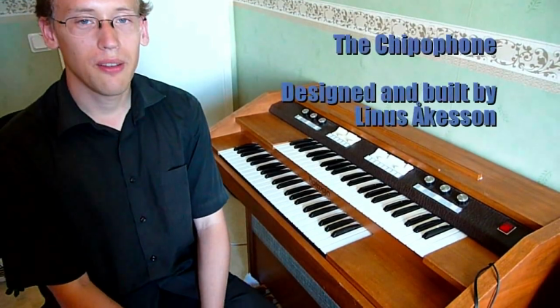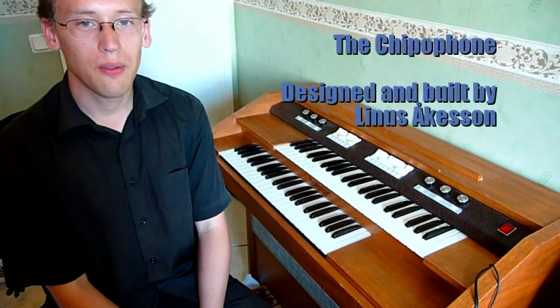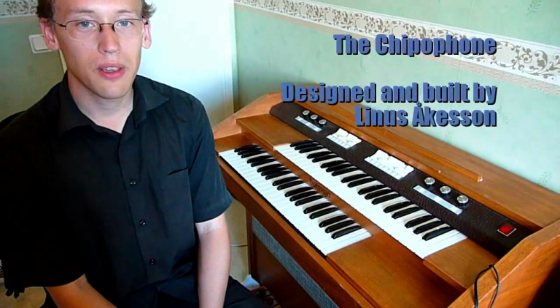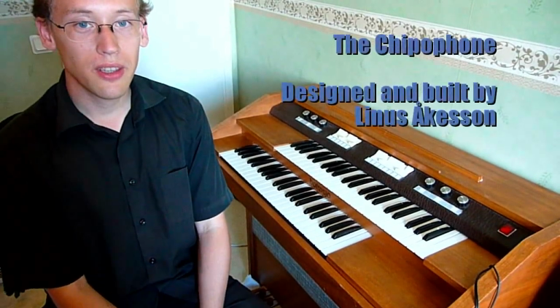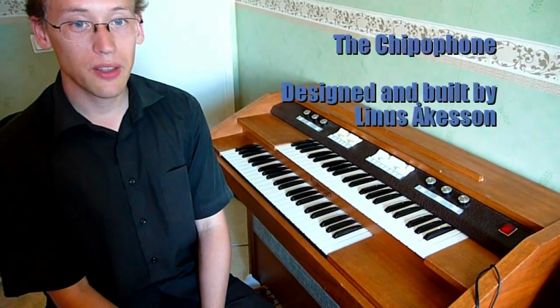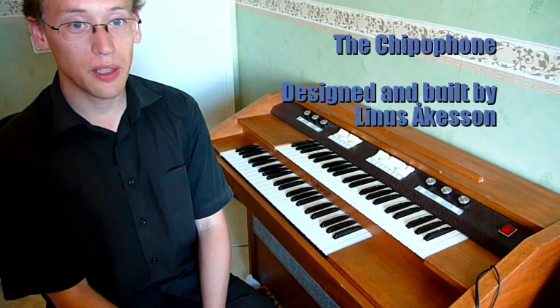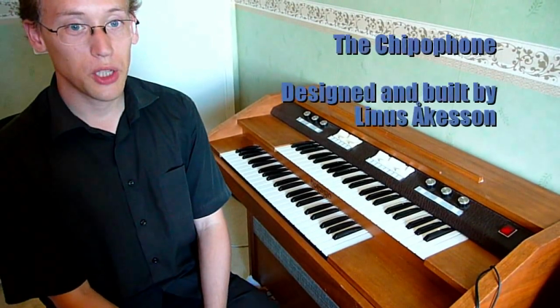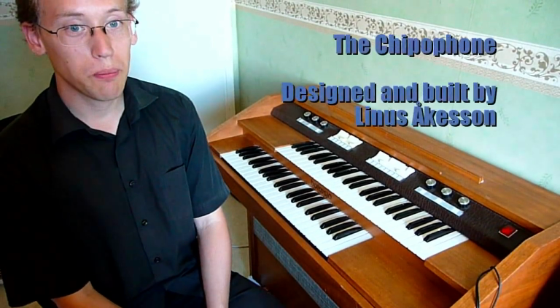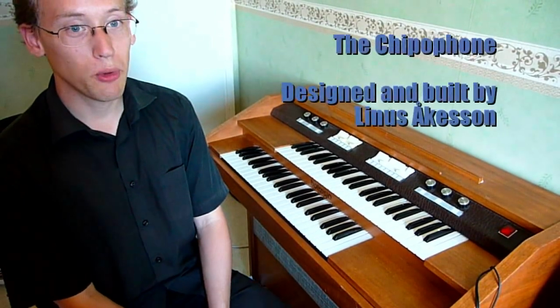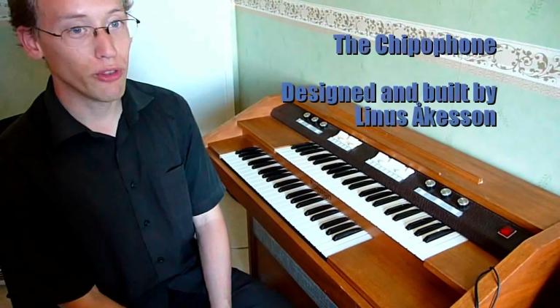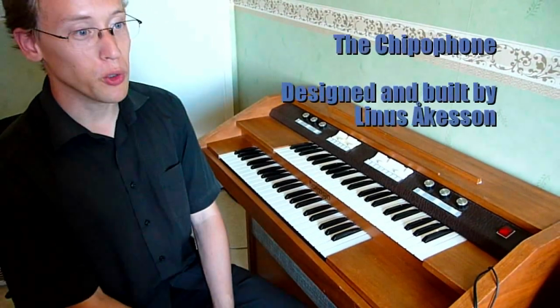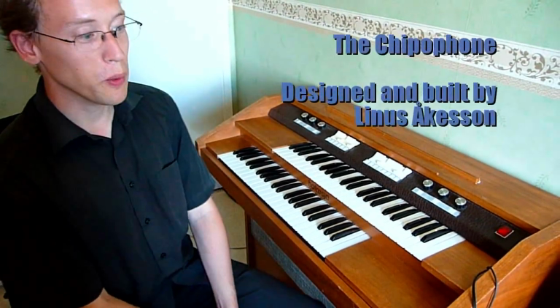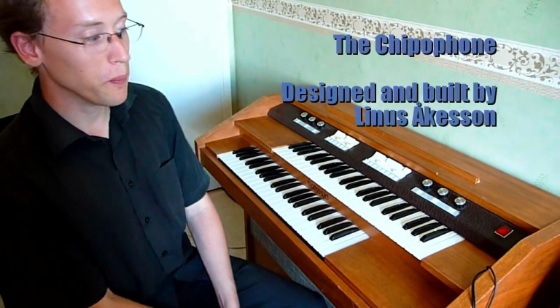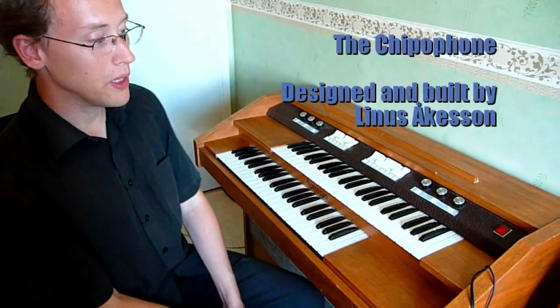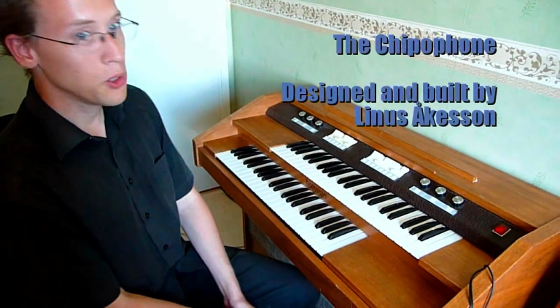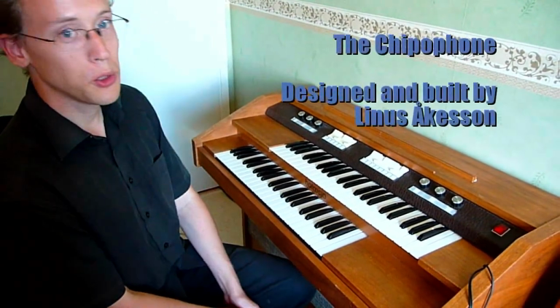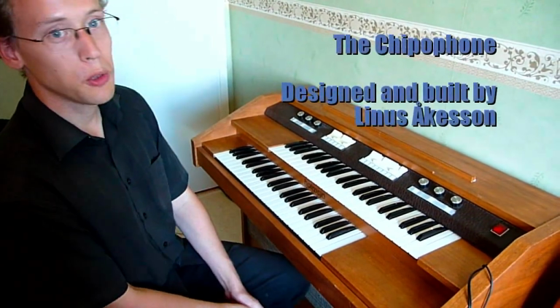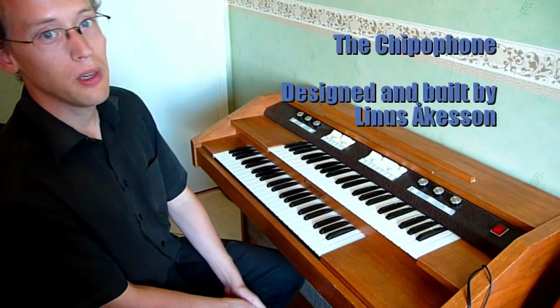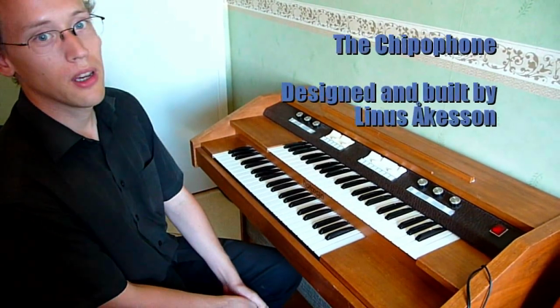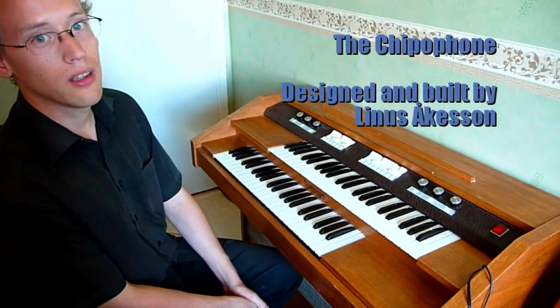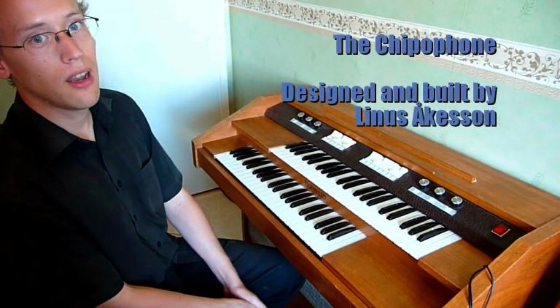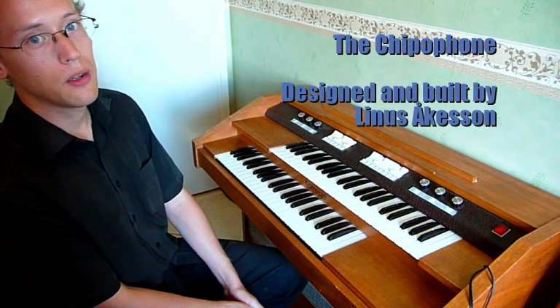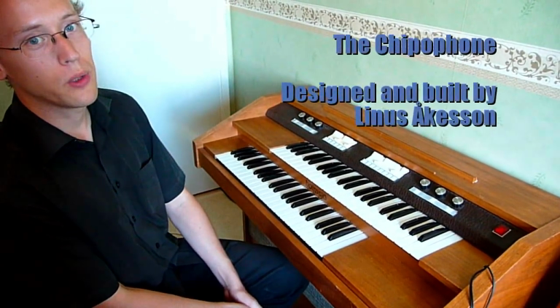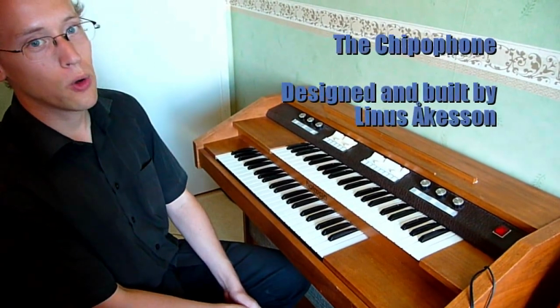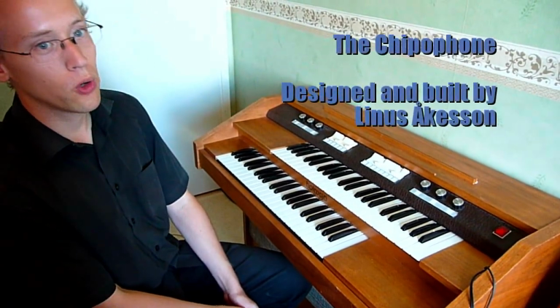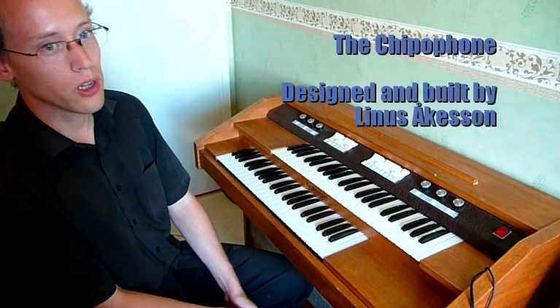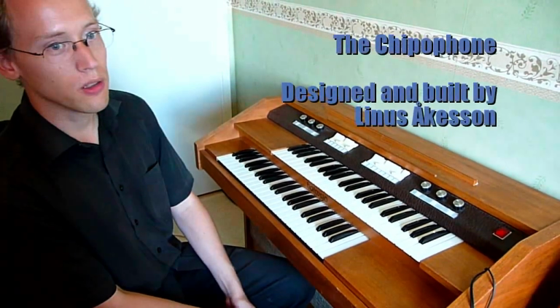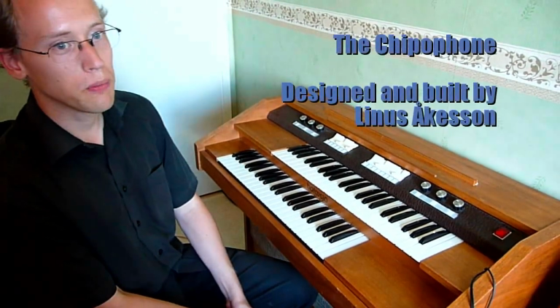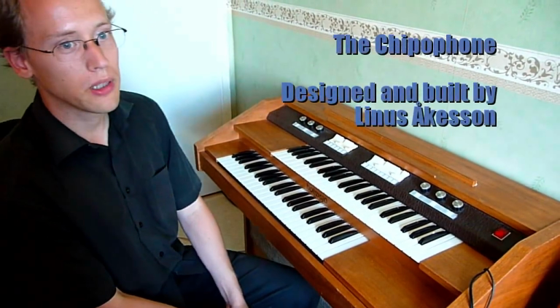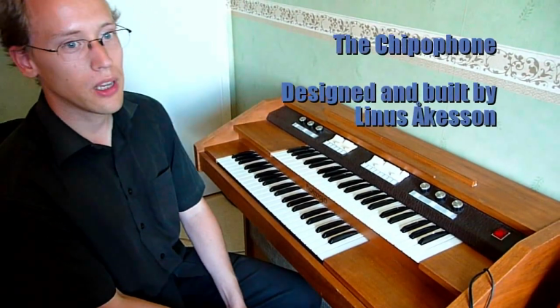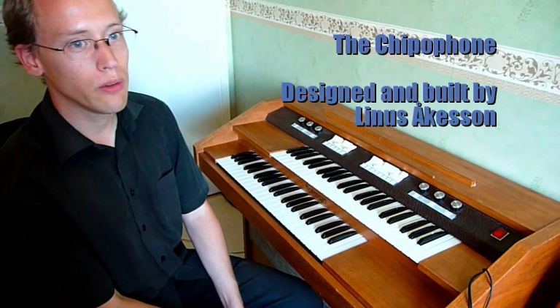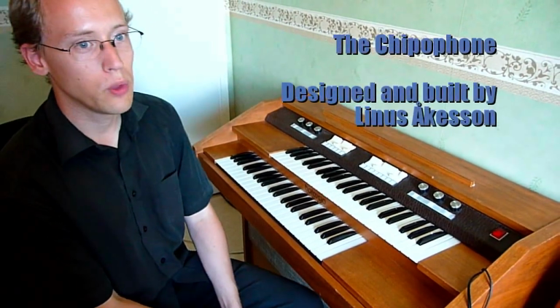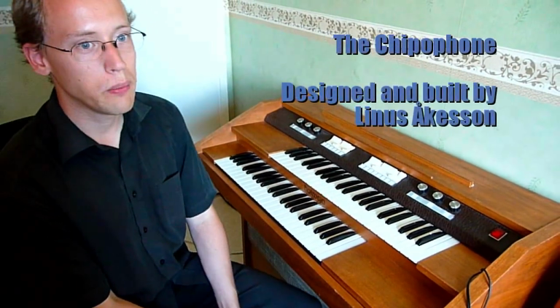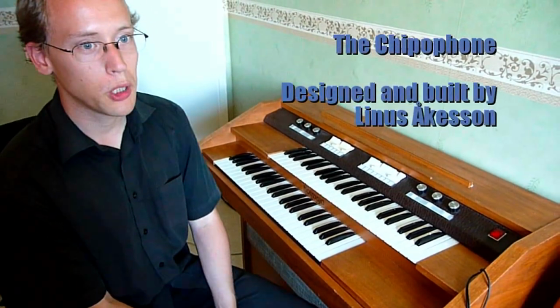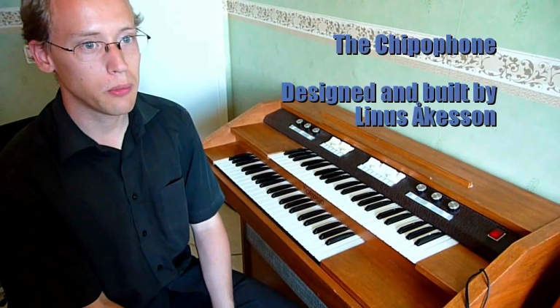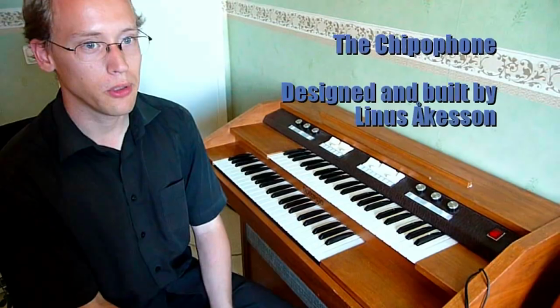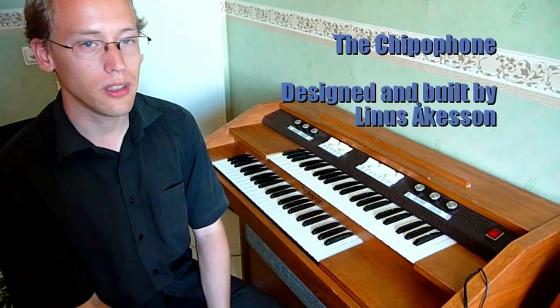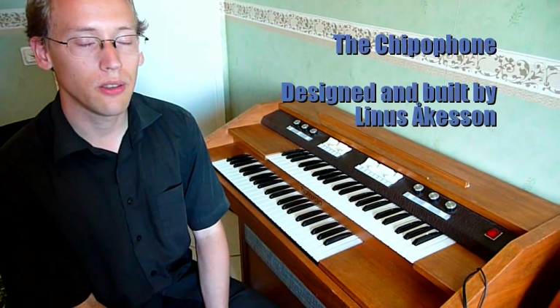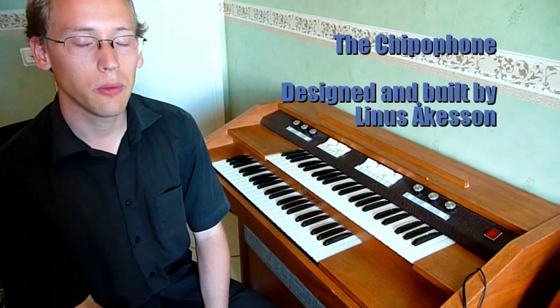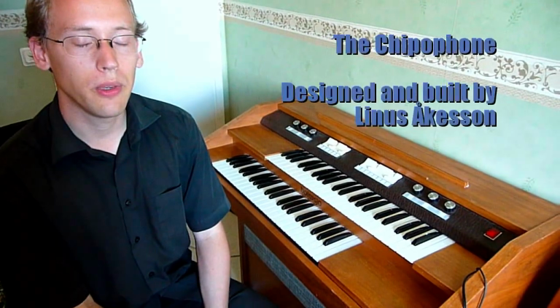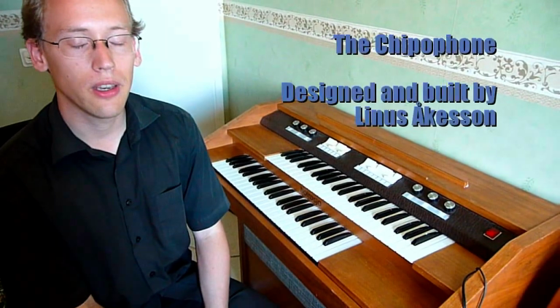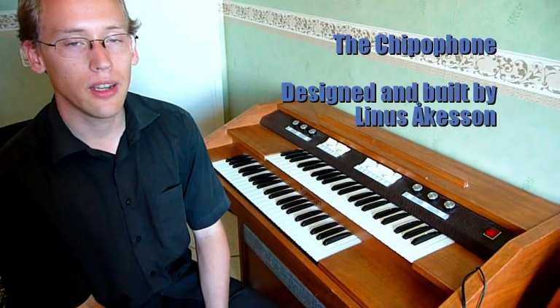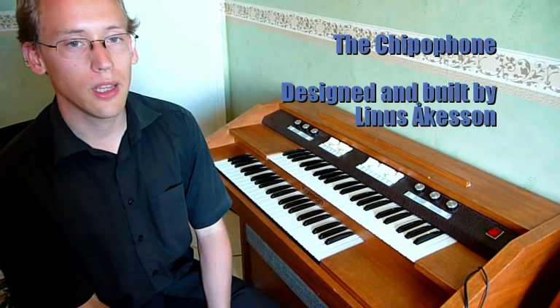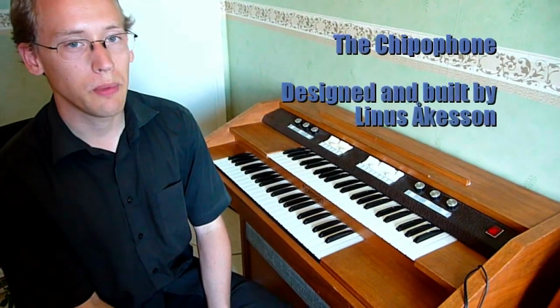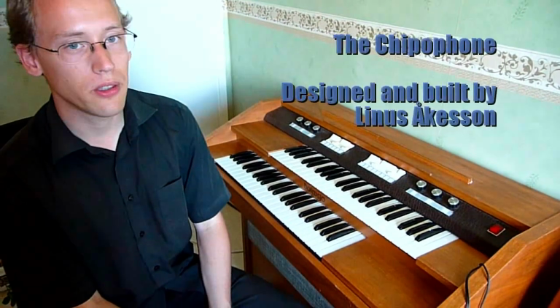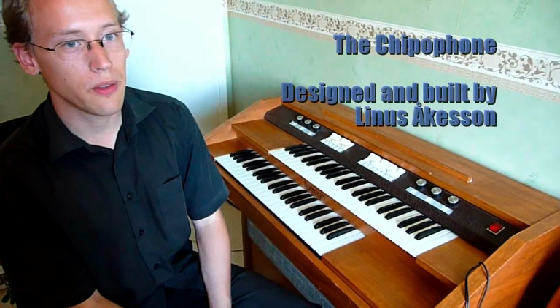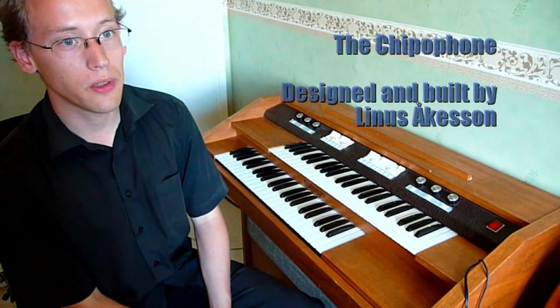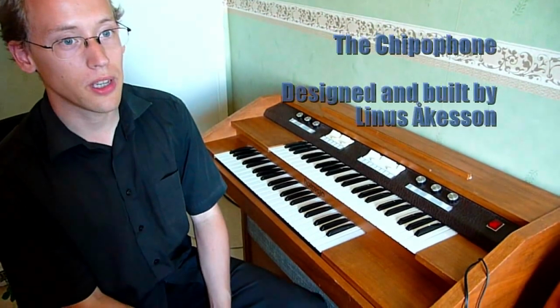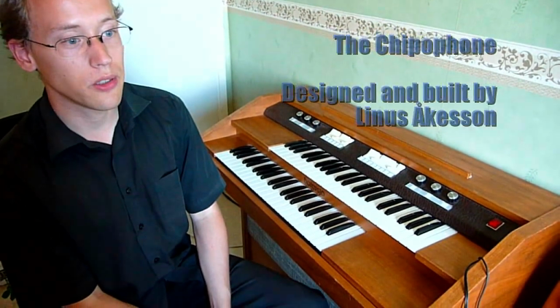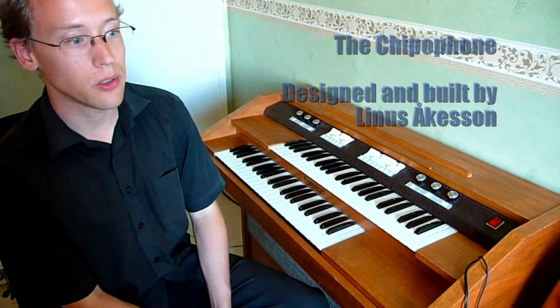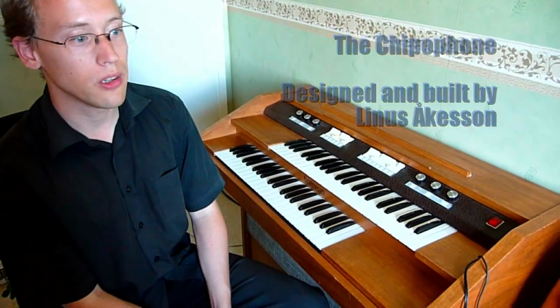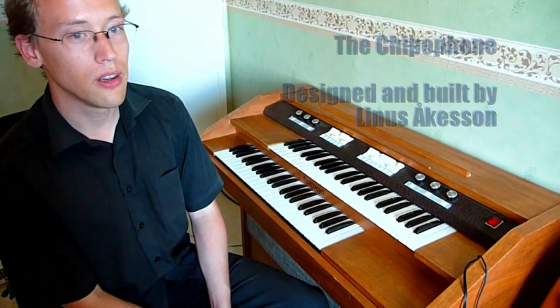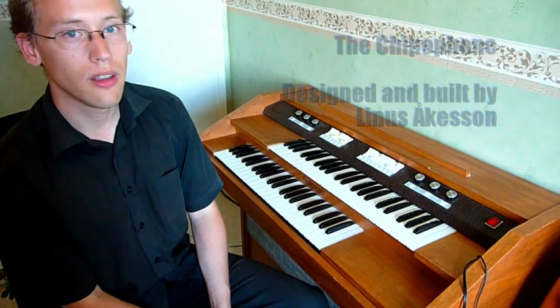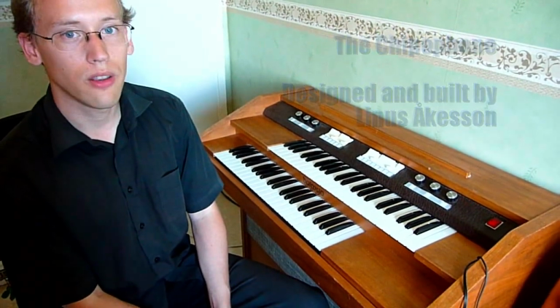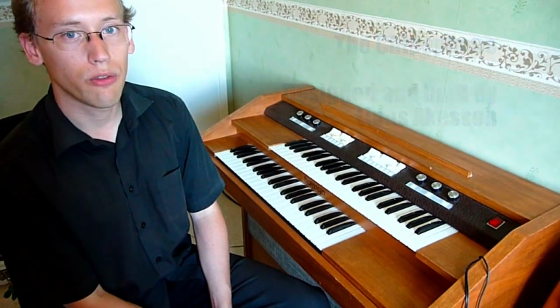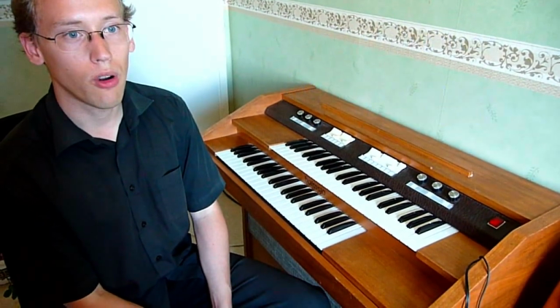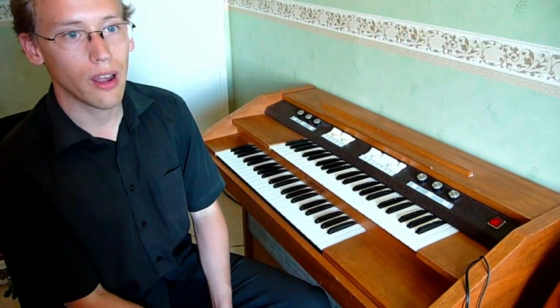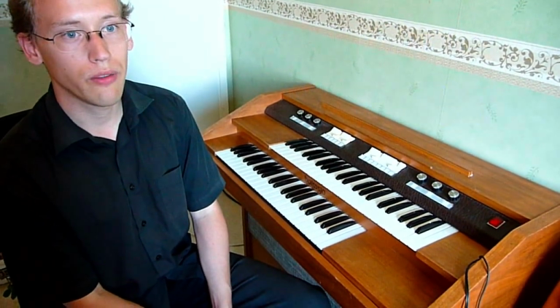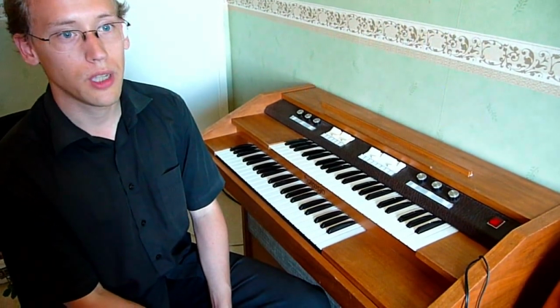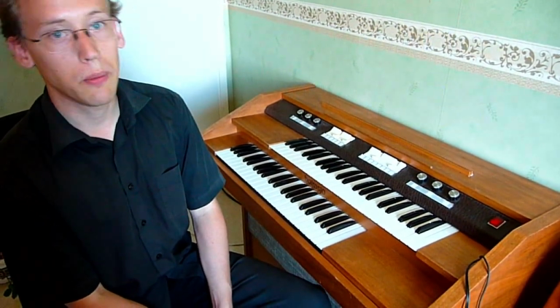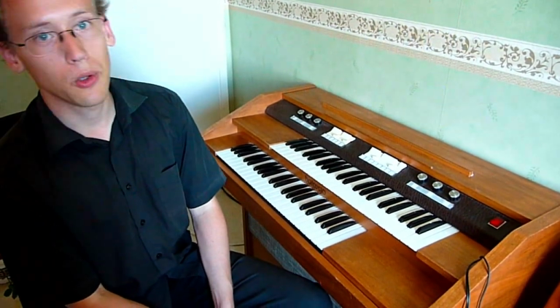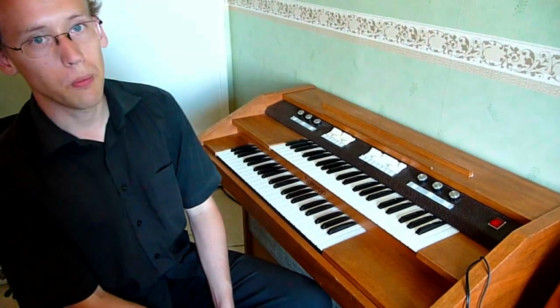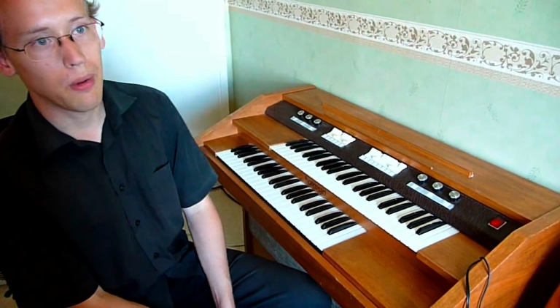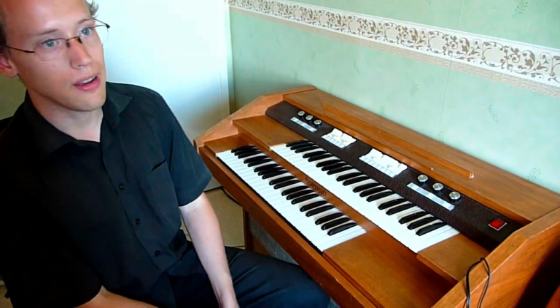This is the Chipophone. It used to be an electric organ, but I repurposed it to be an 8-bit synthesizer for live chiptune playing.